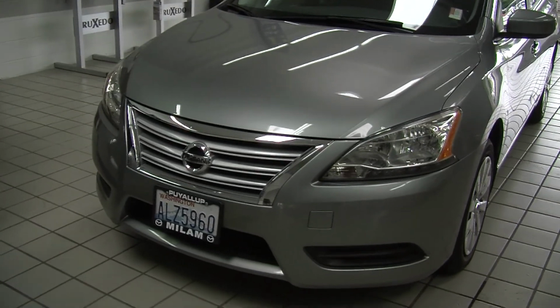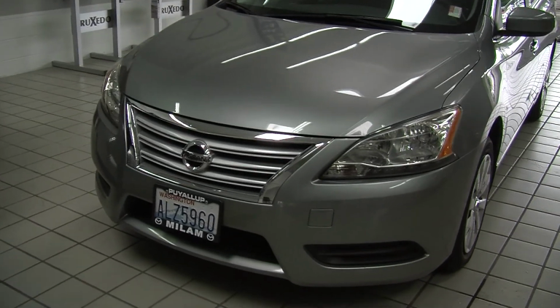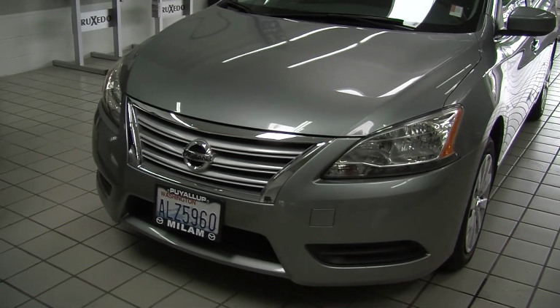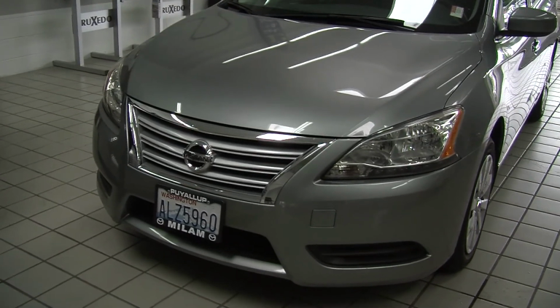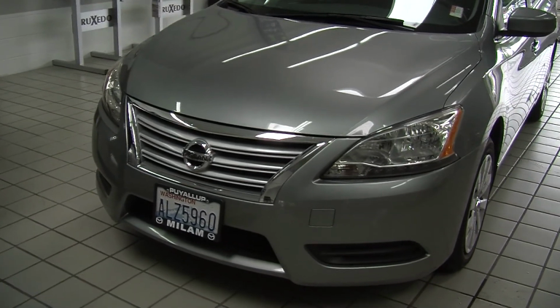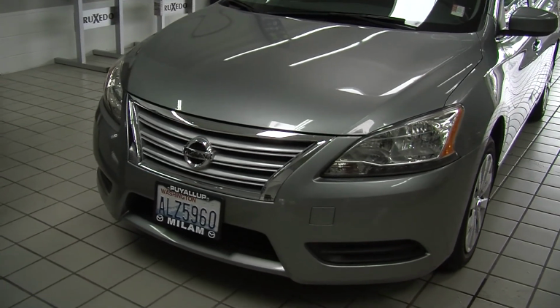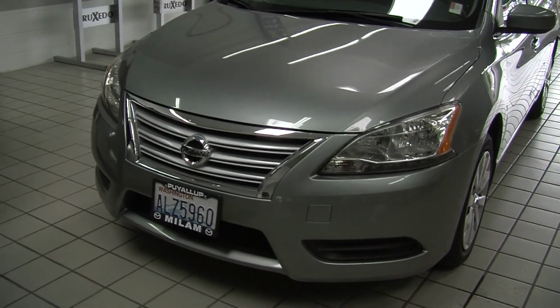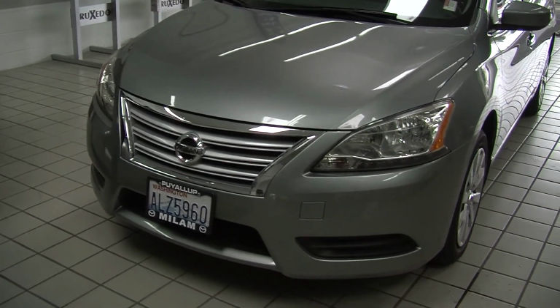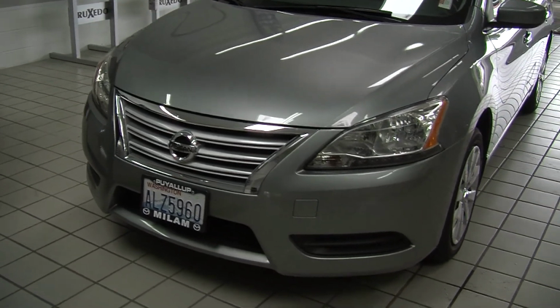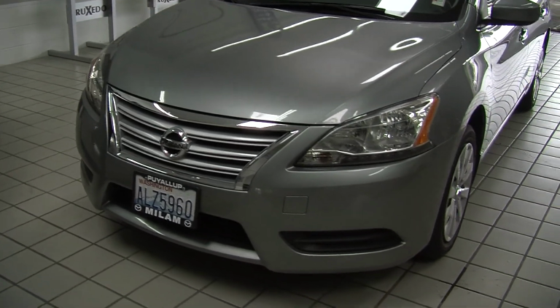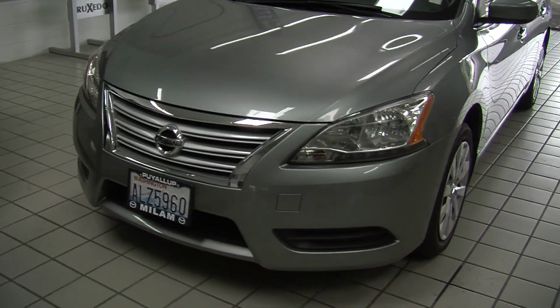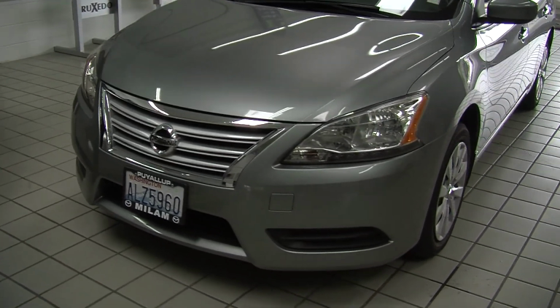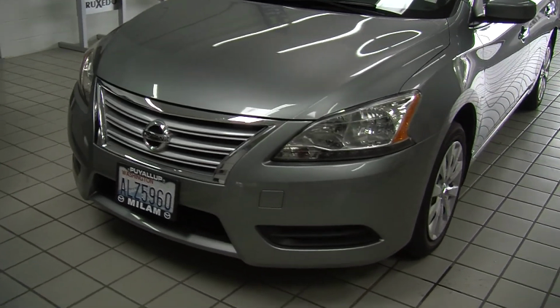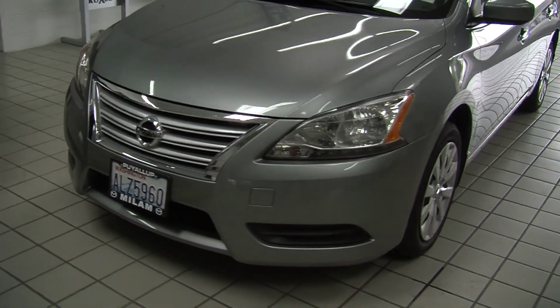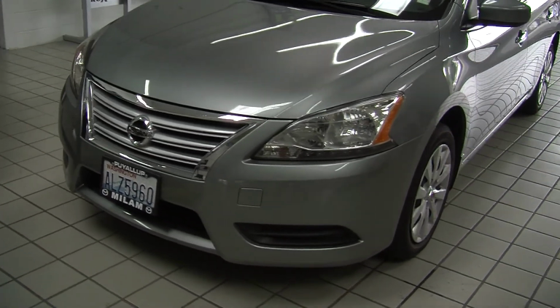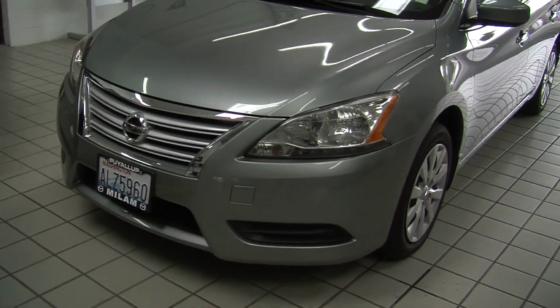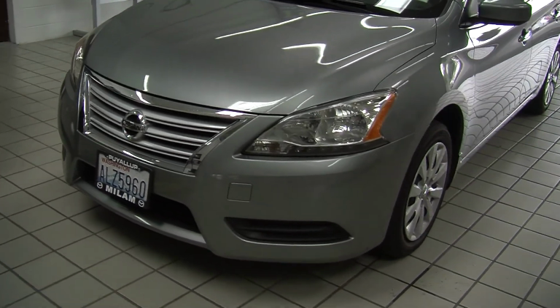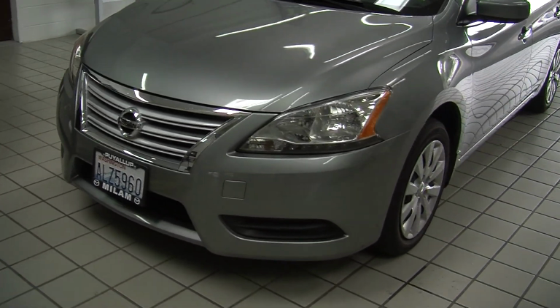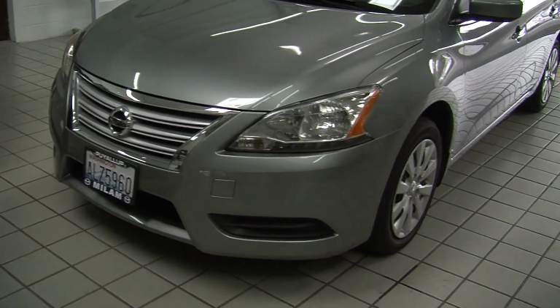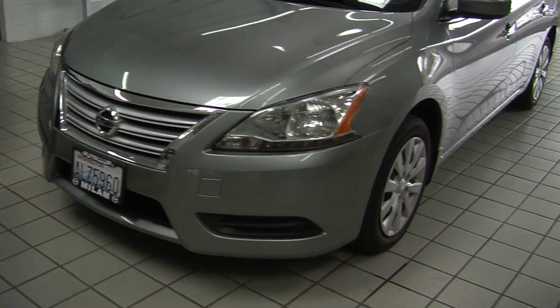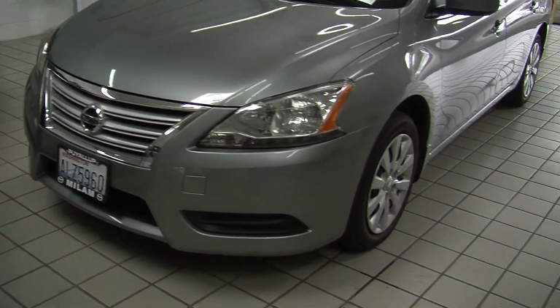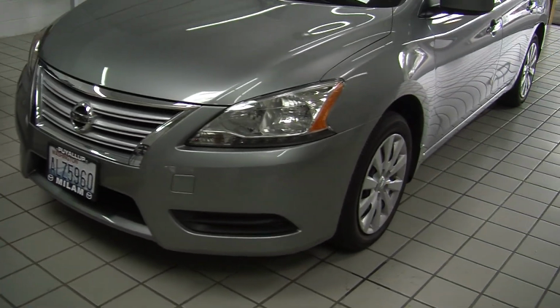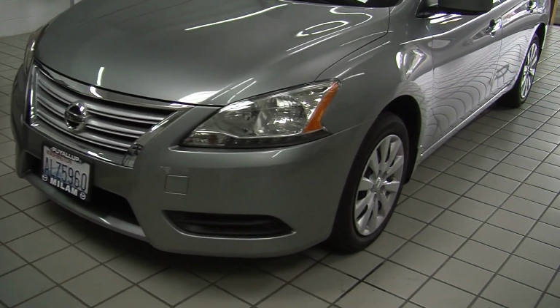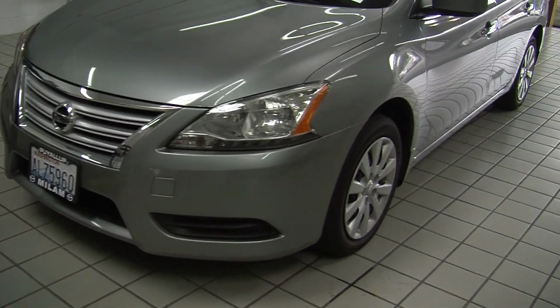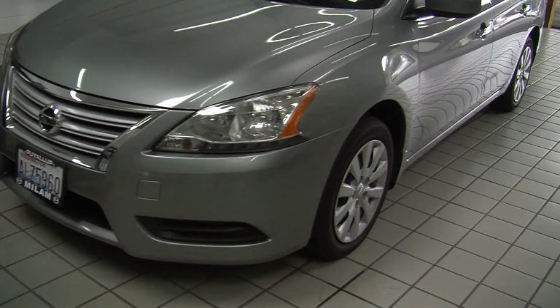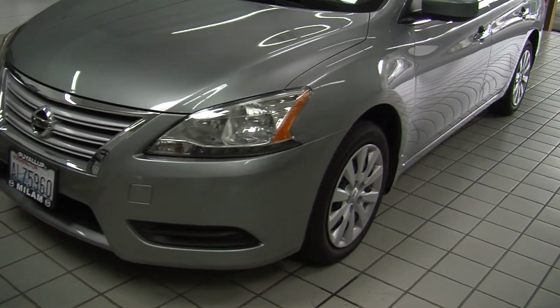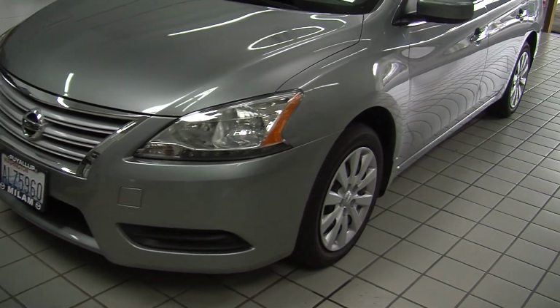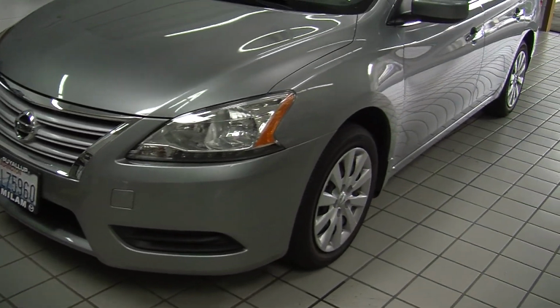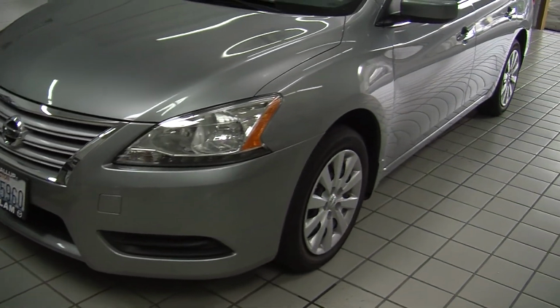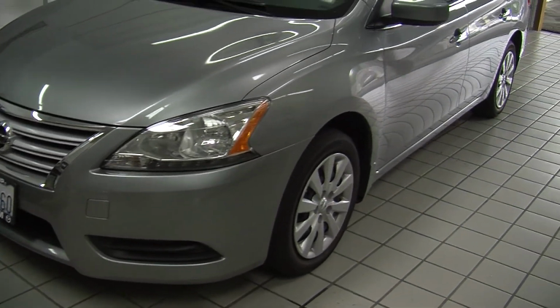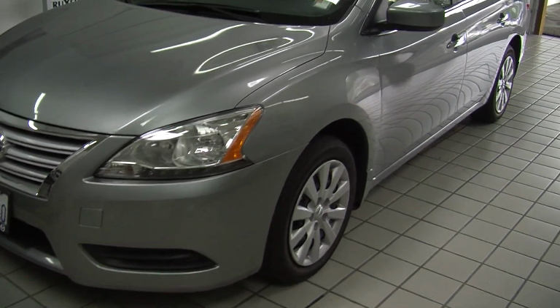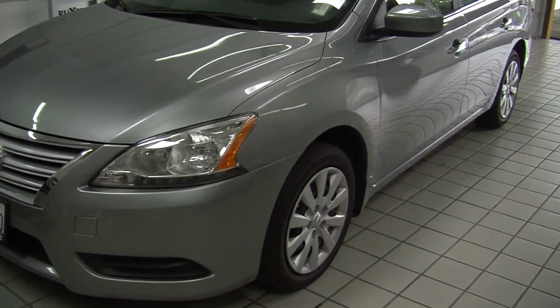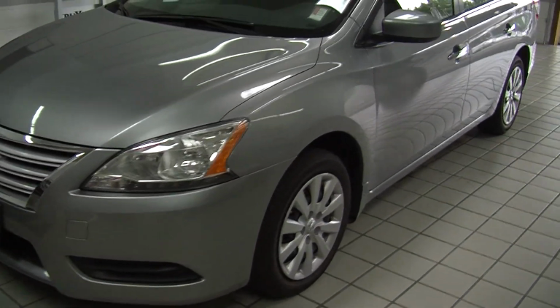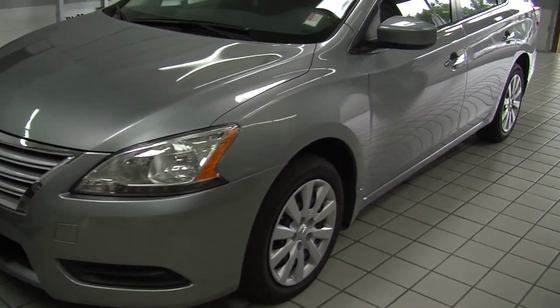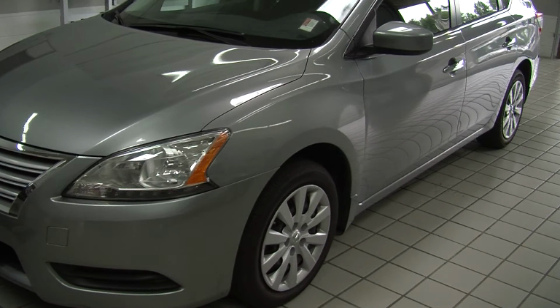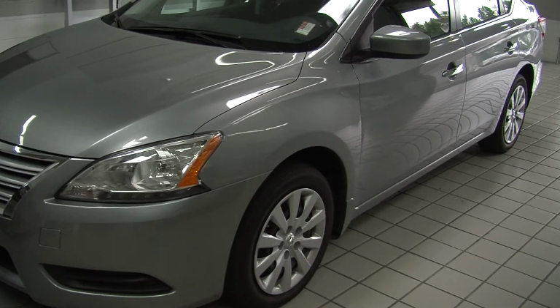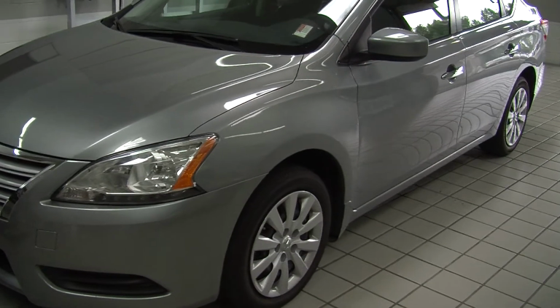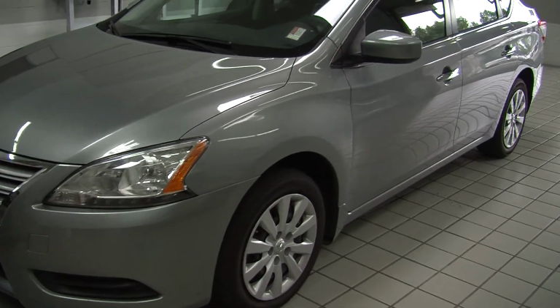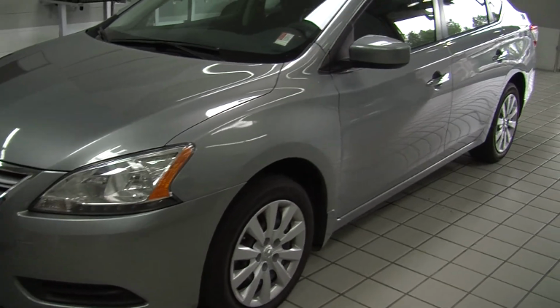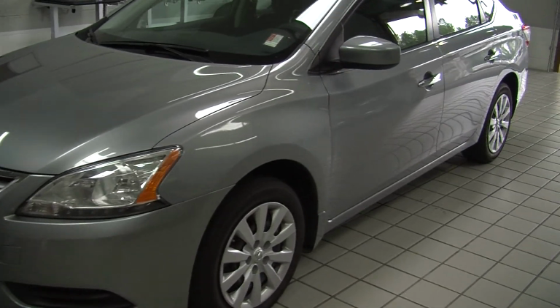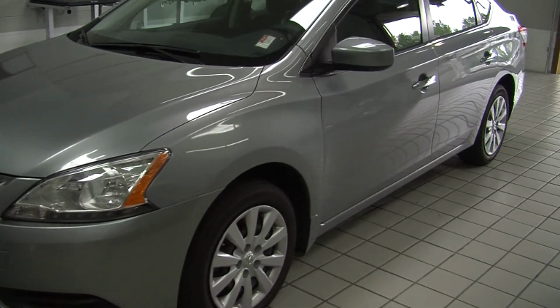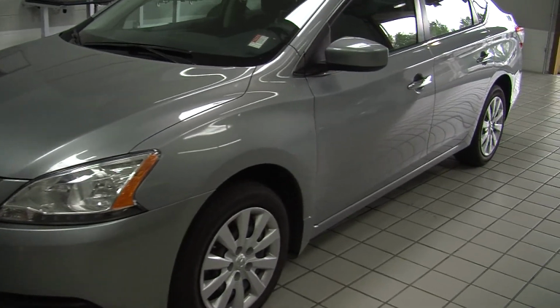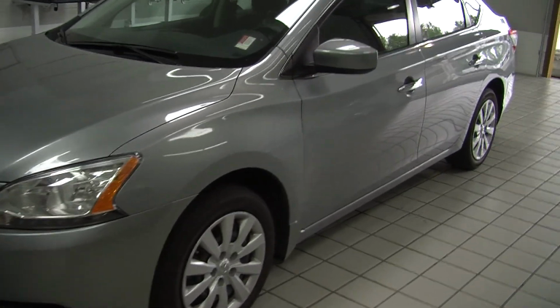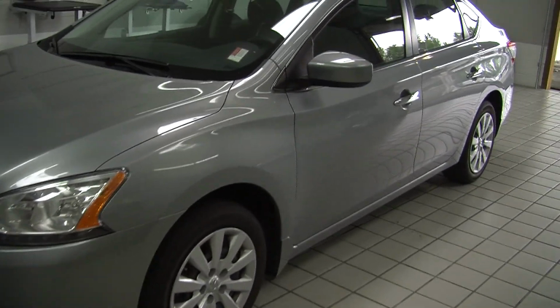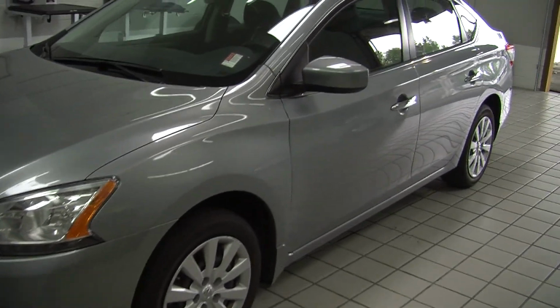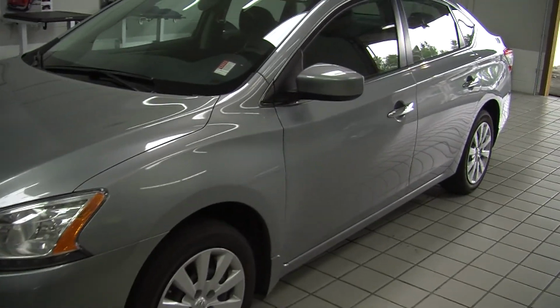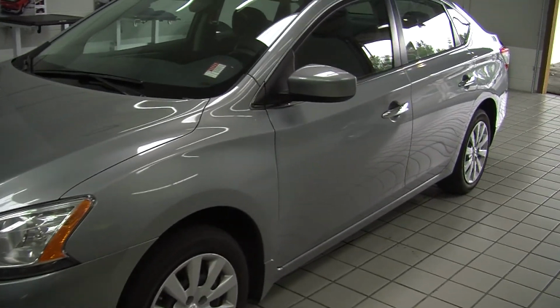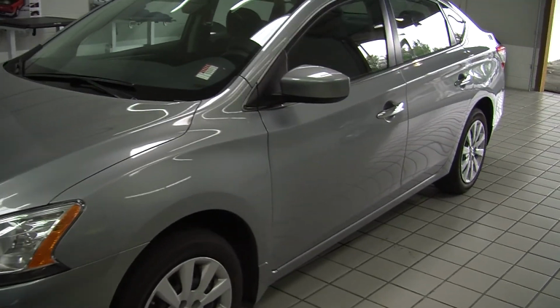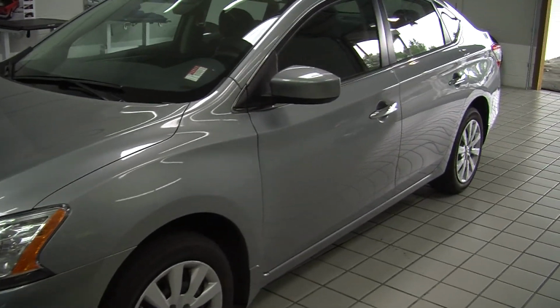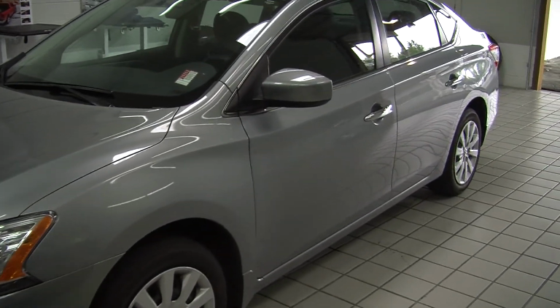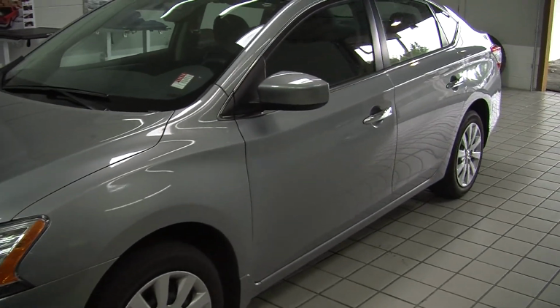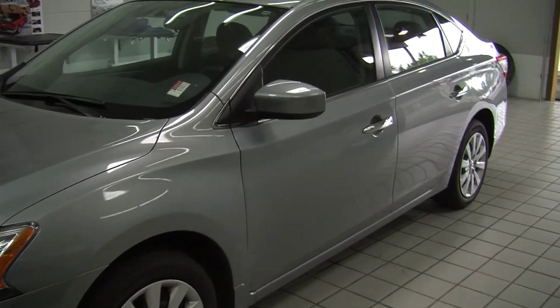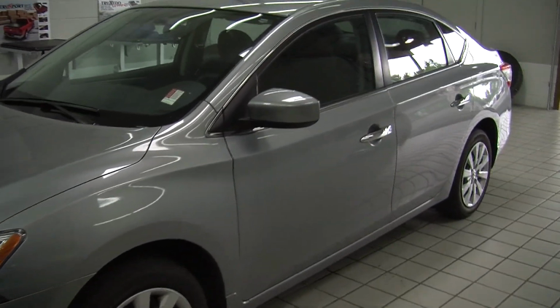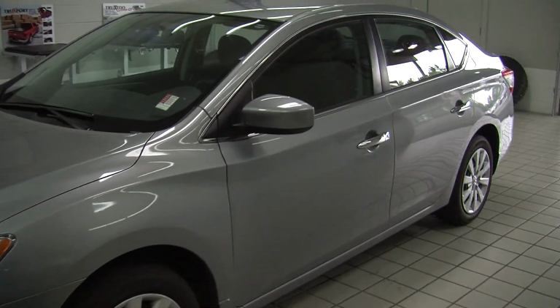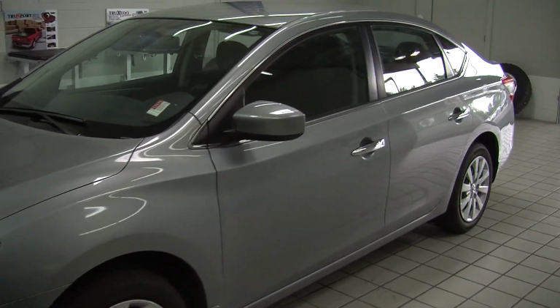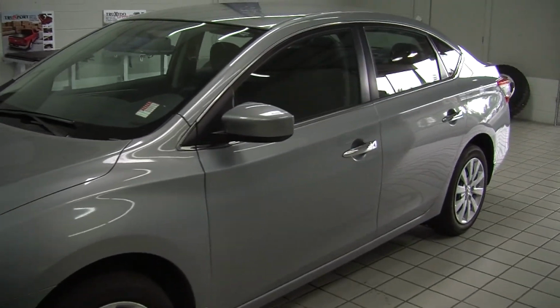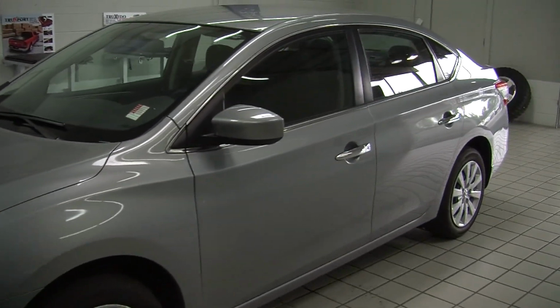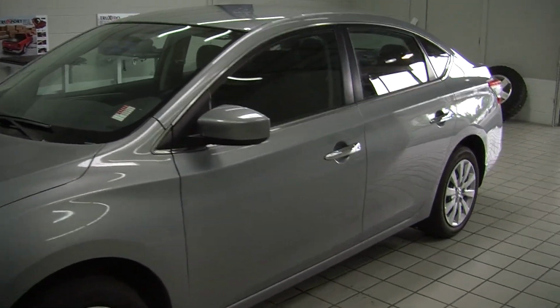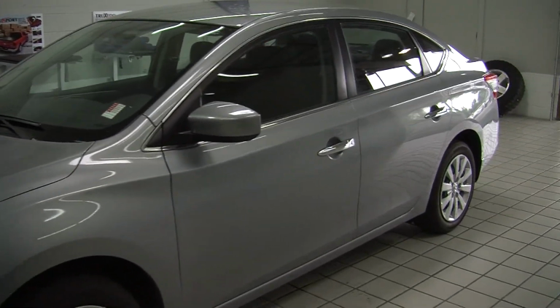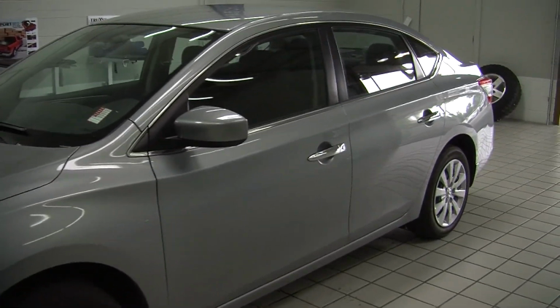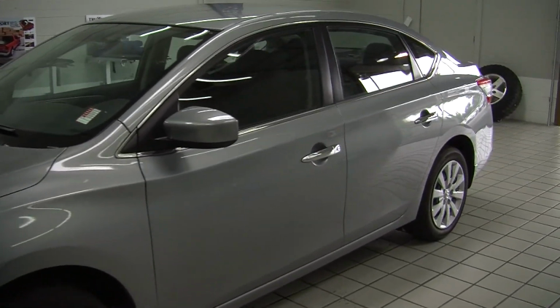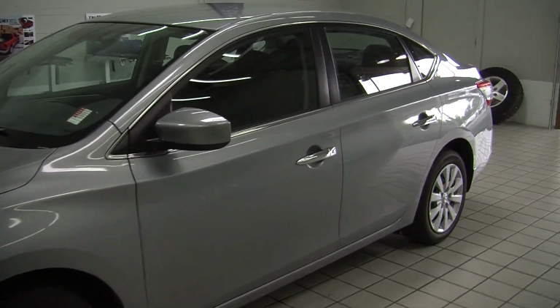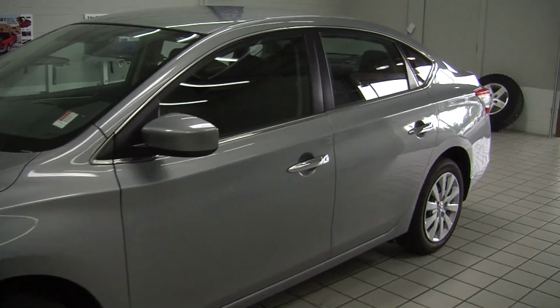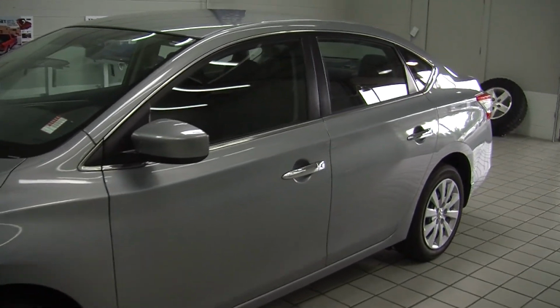On the exterior it has automatic headlights as well as LED daytime running lights. It has heated mirrors, perfect for commuting.